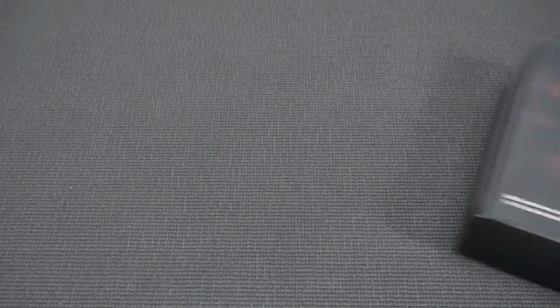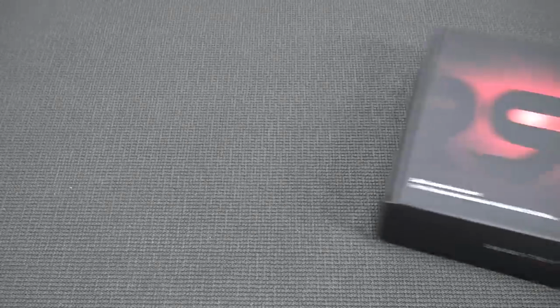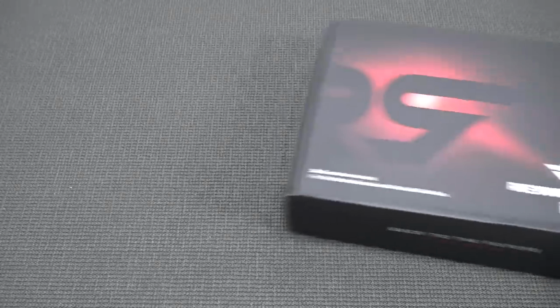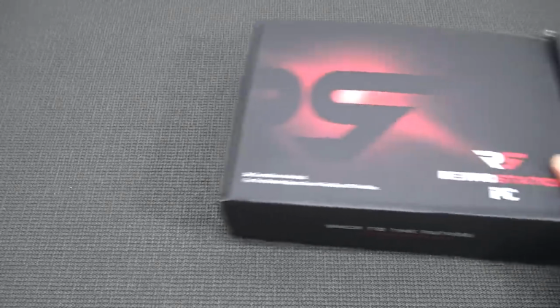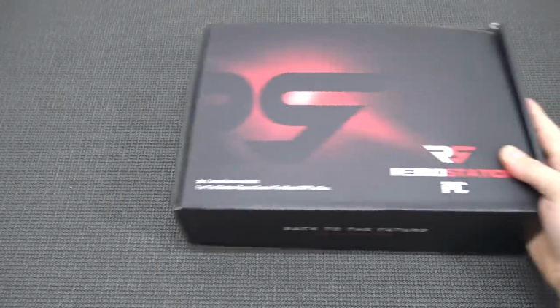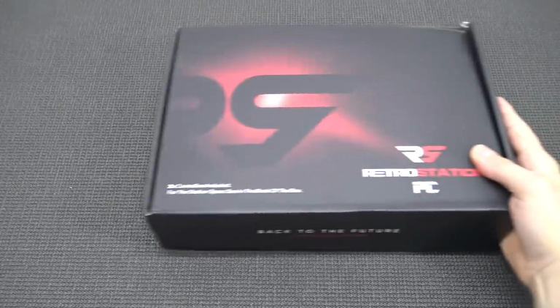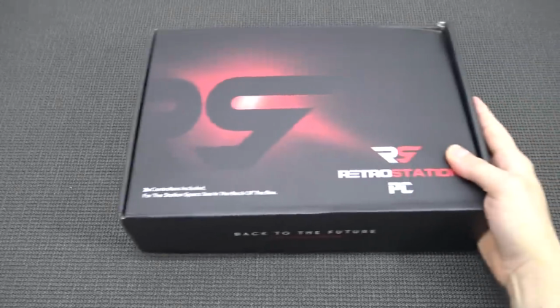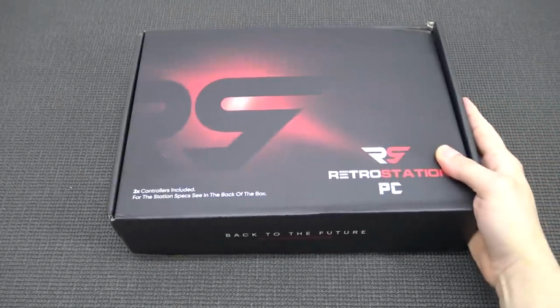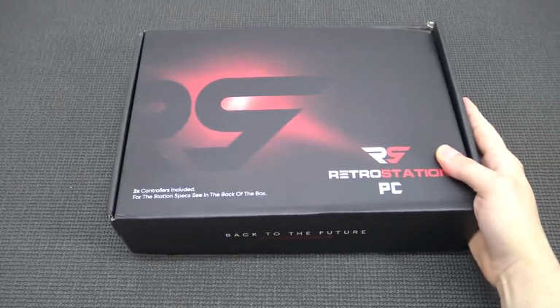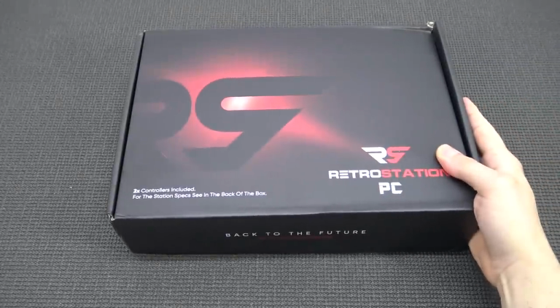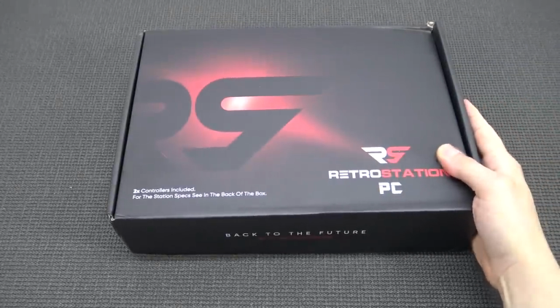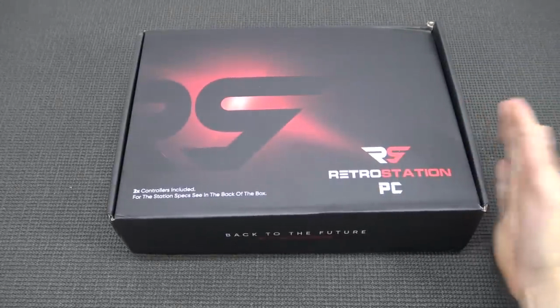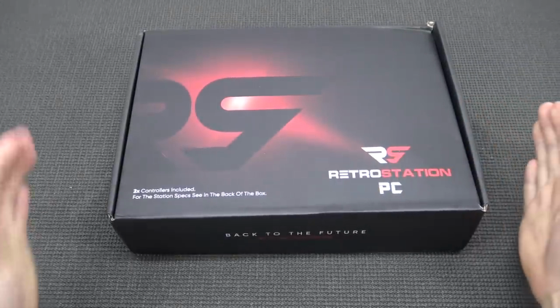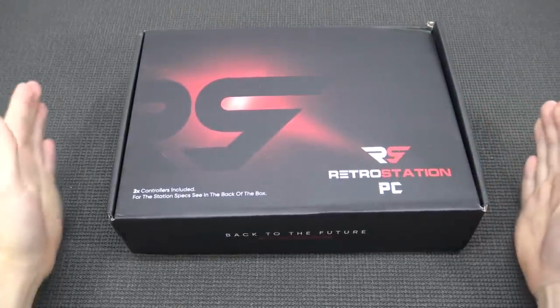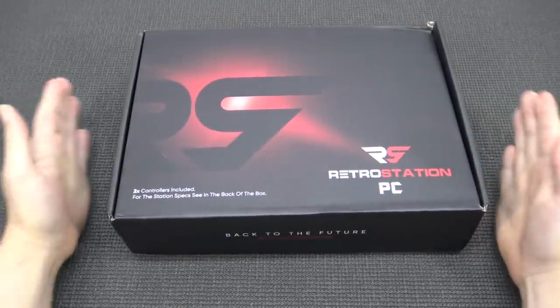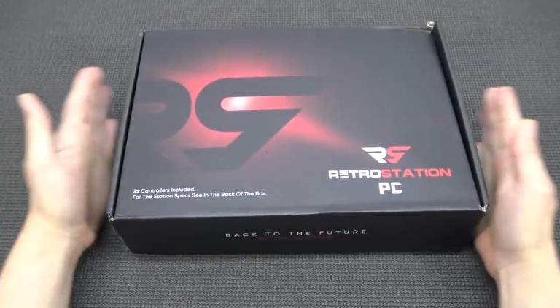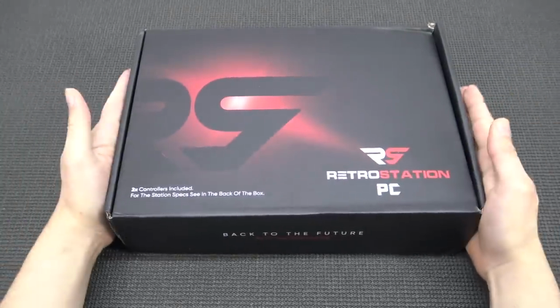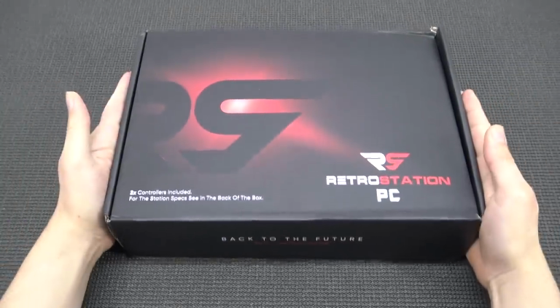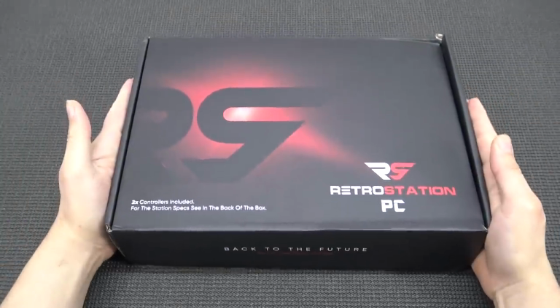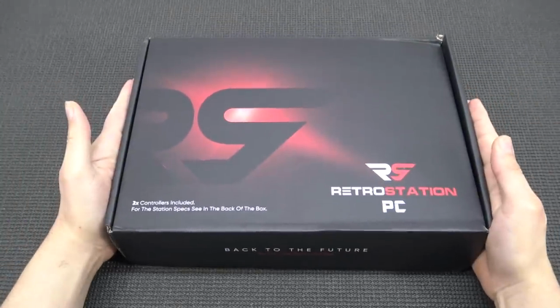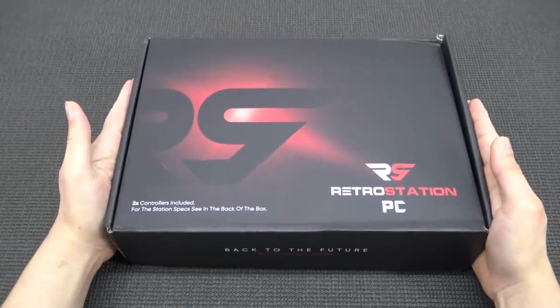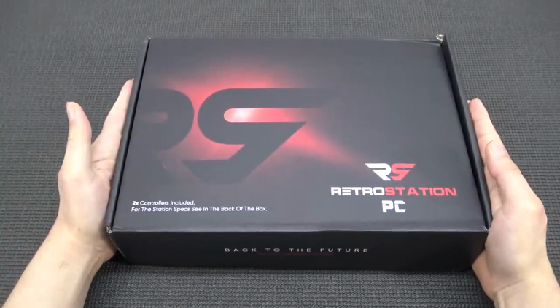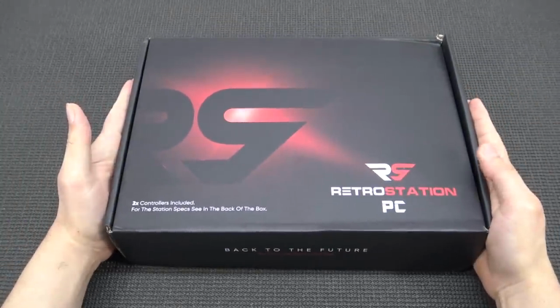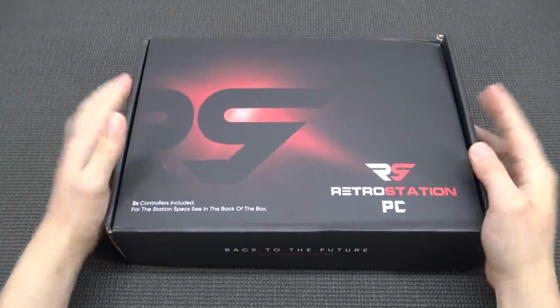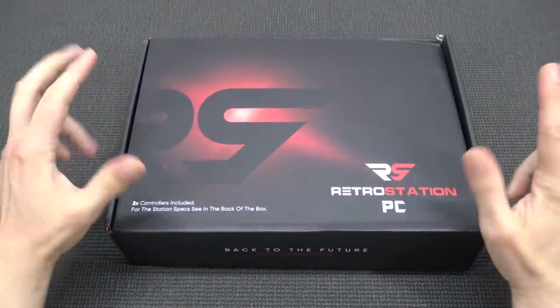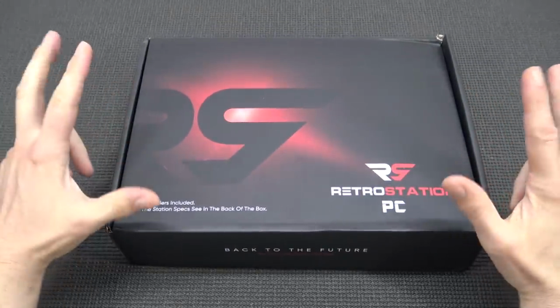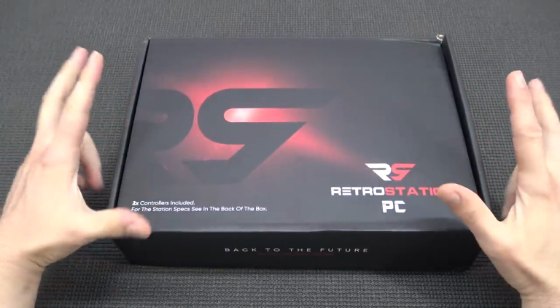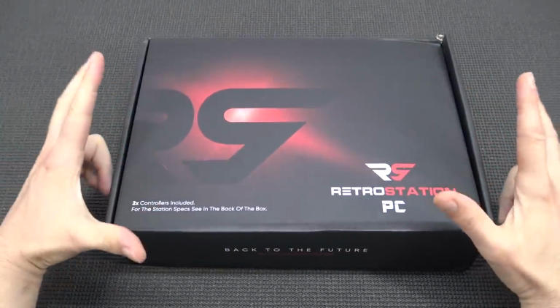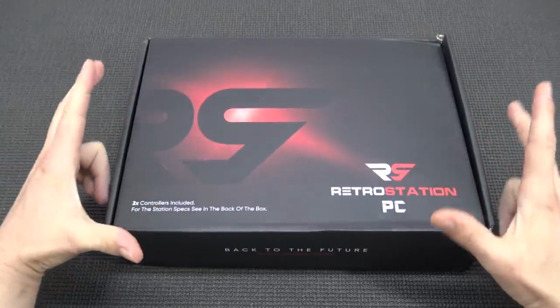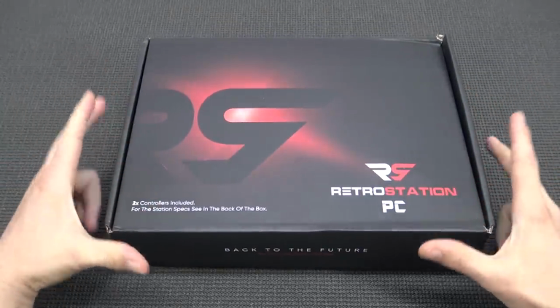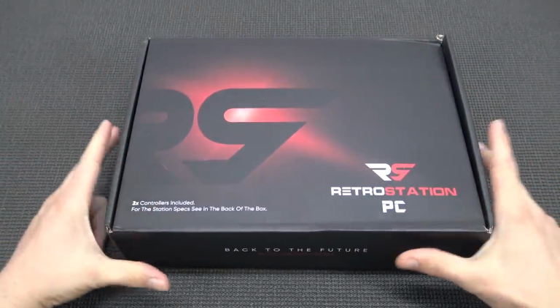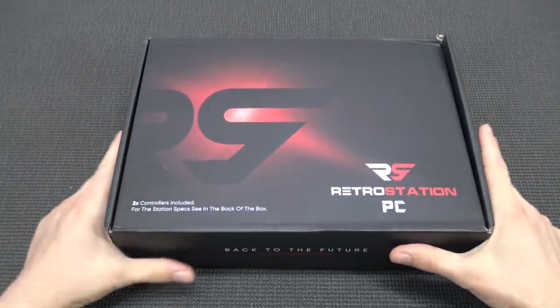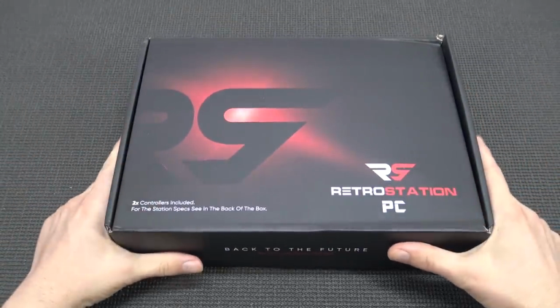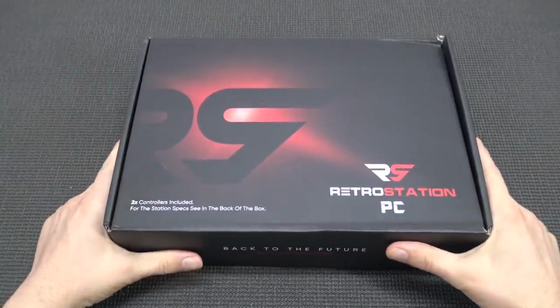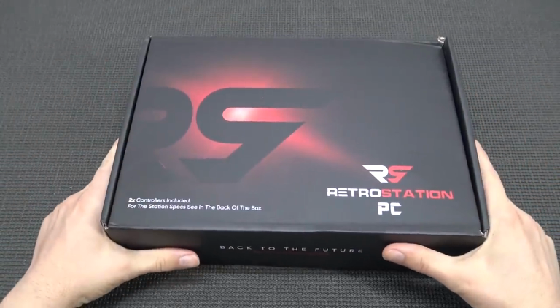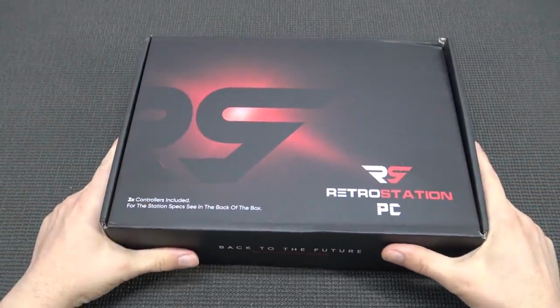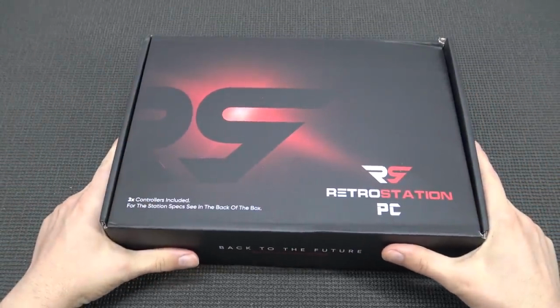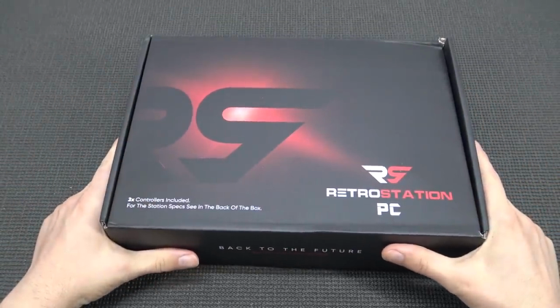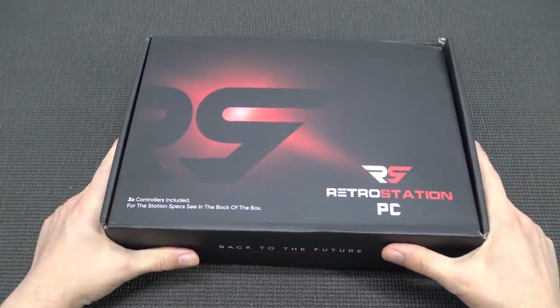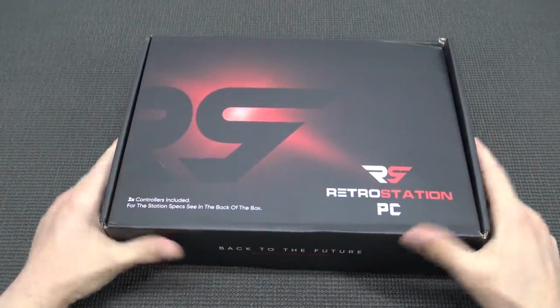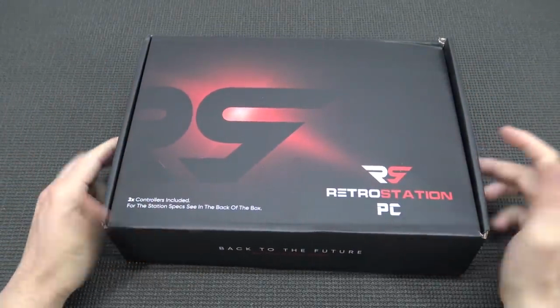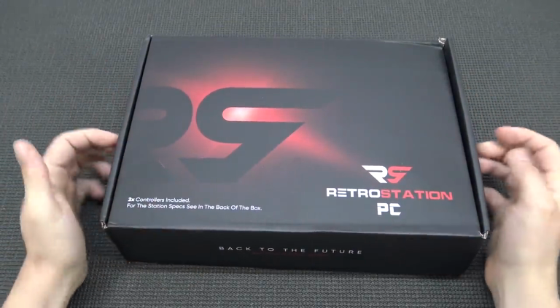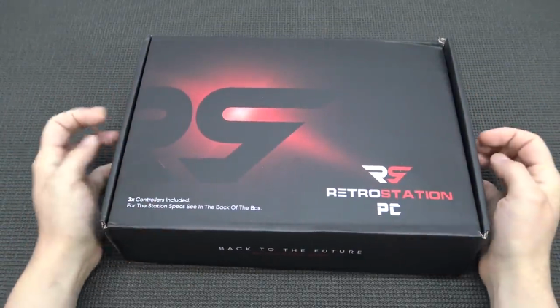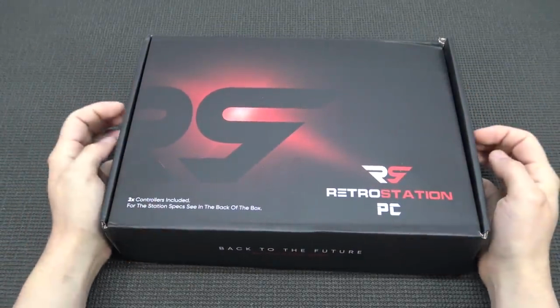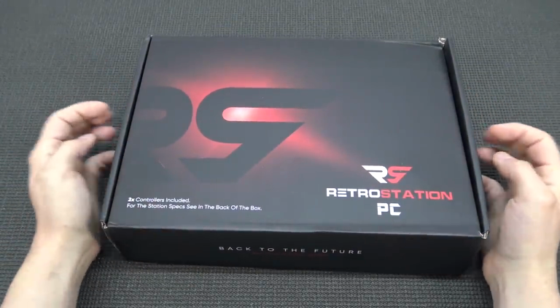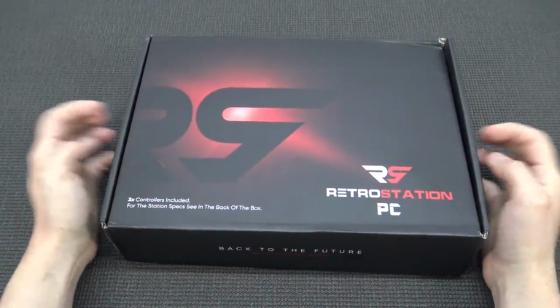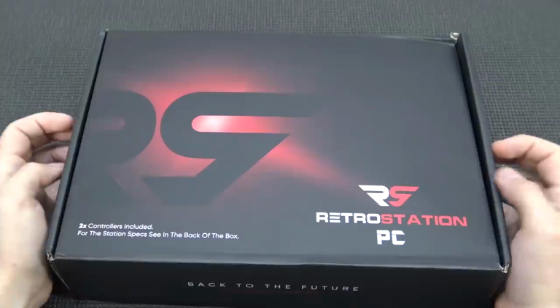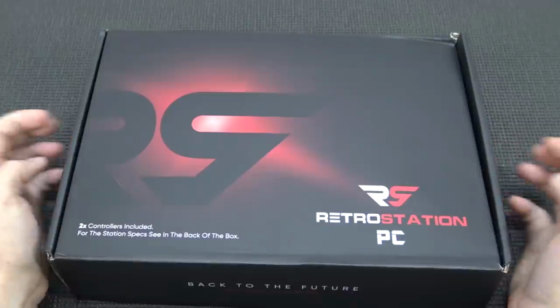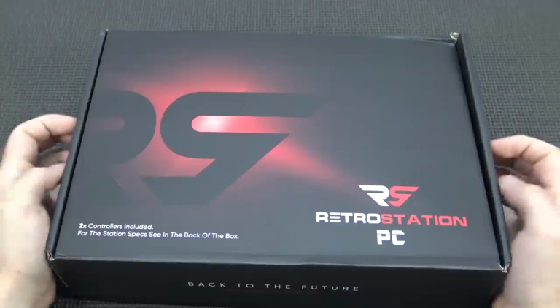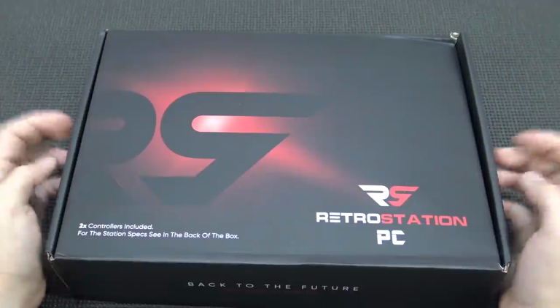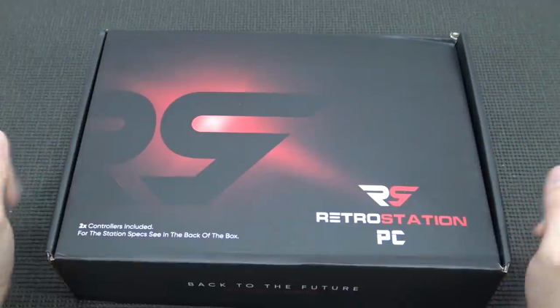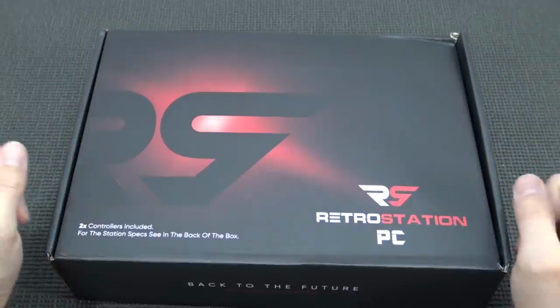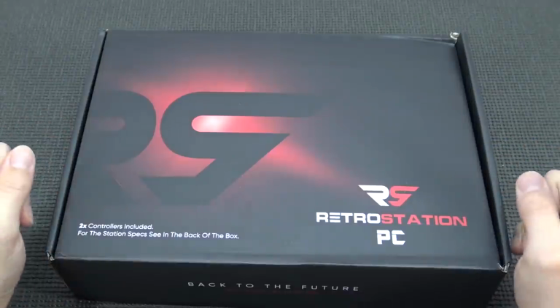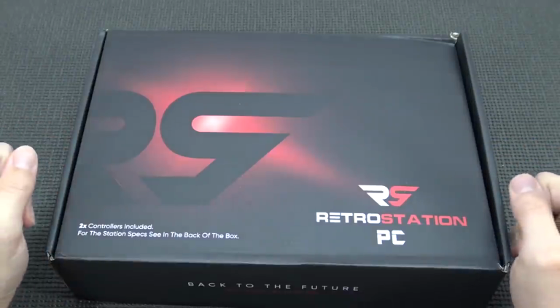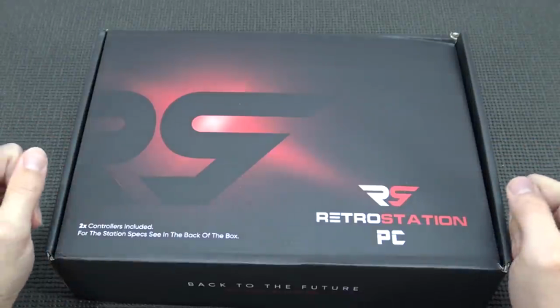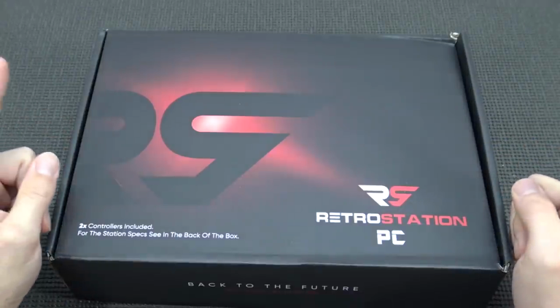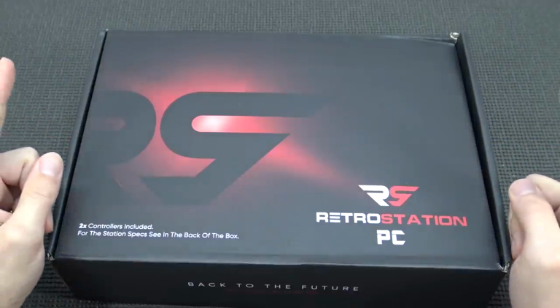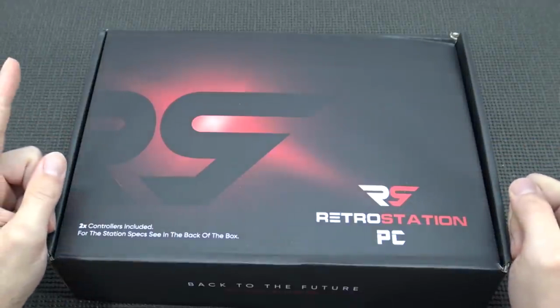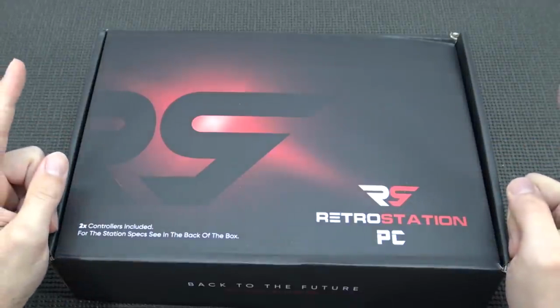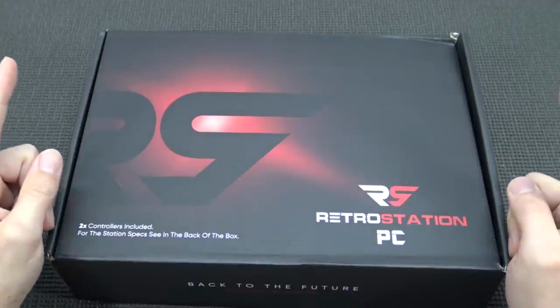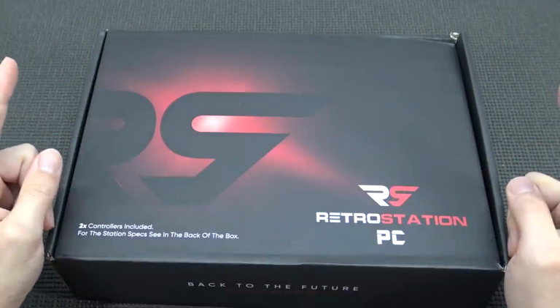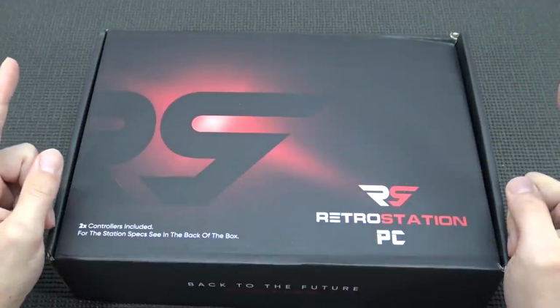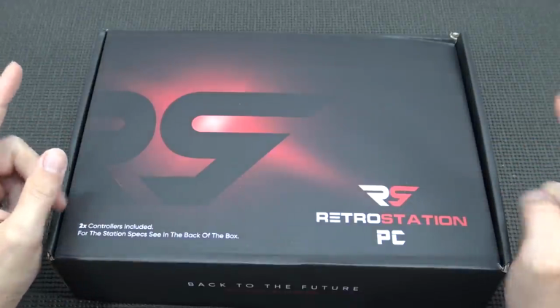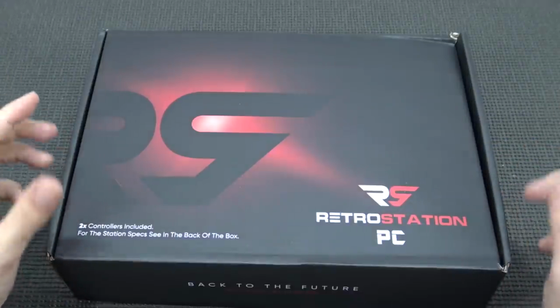Hey guys, welcome back to the channel. It's awesome that you're tuning in. In this video we are going to take a close look at the RetroStation PC Edition.